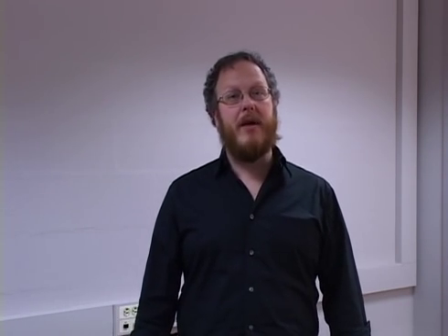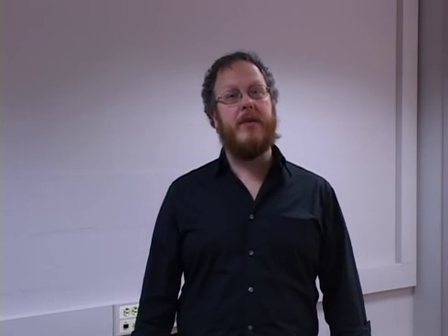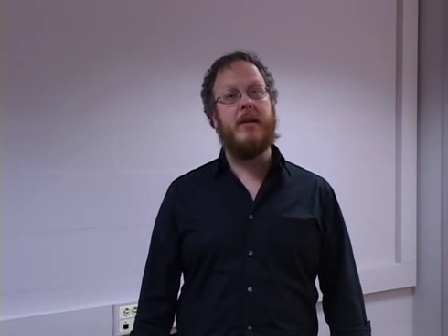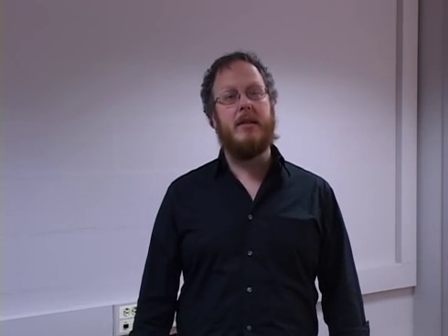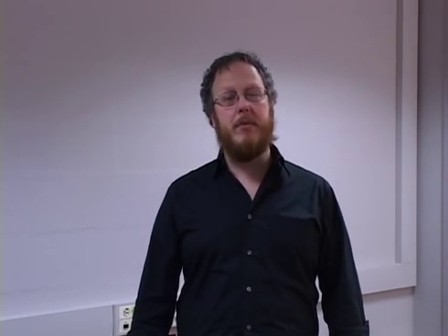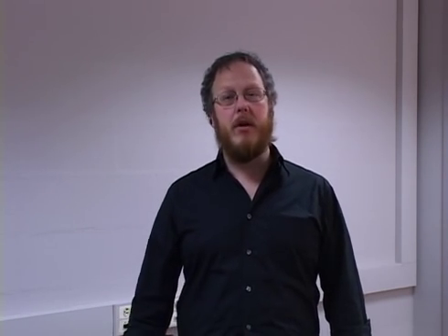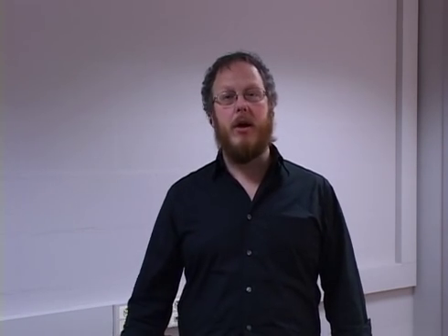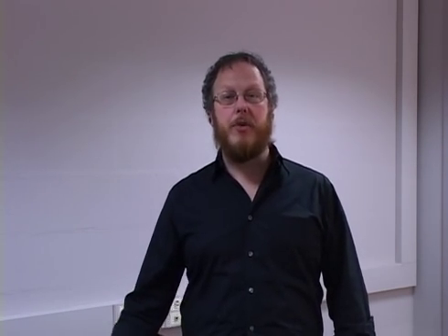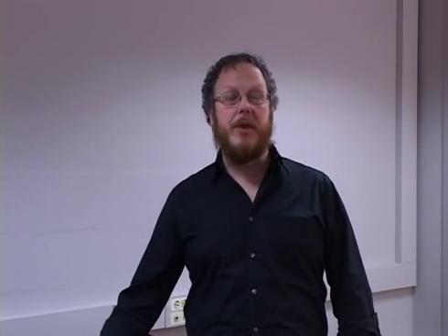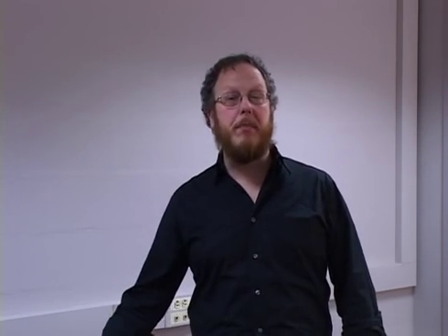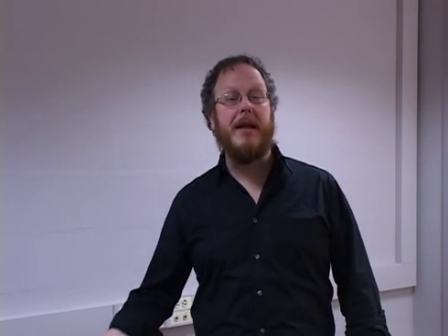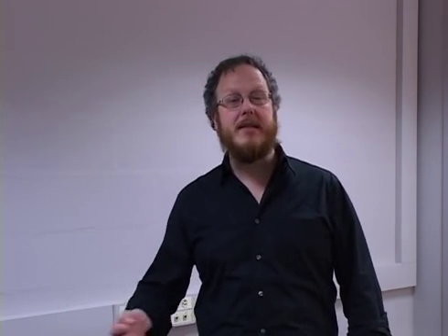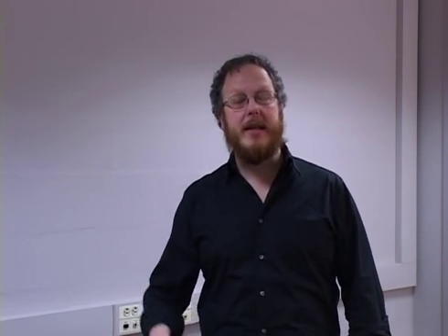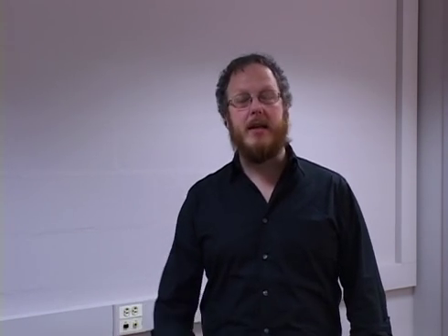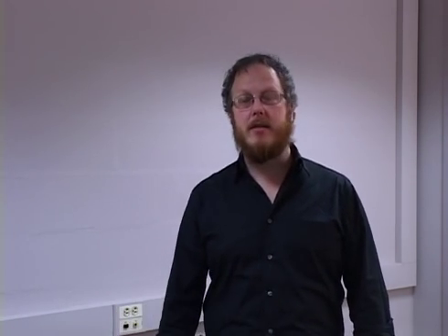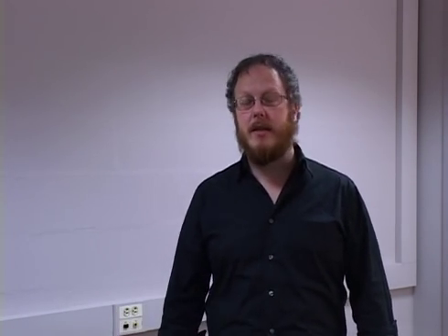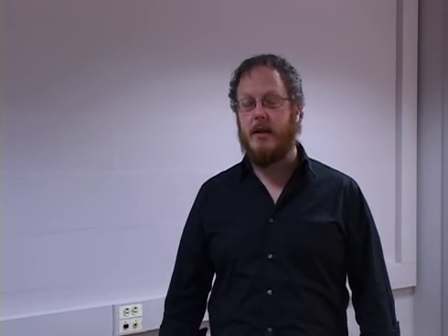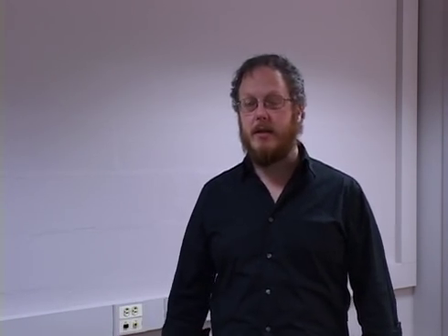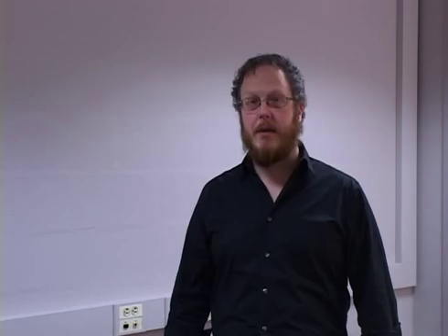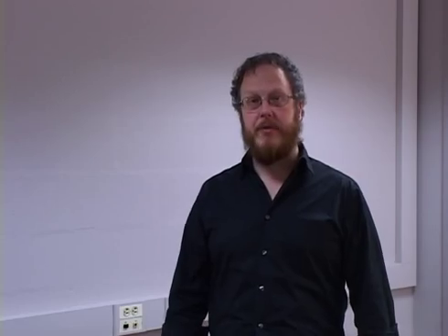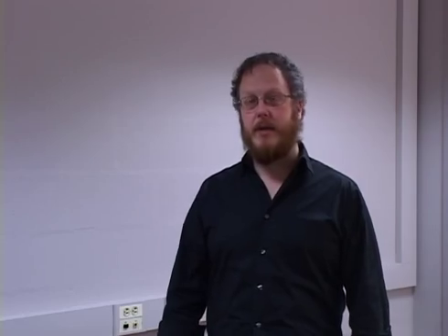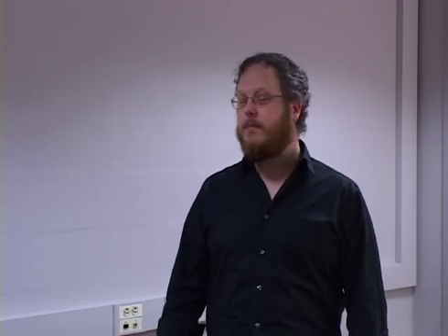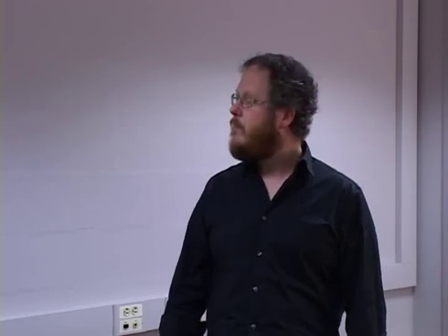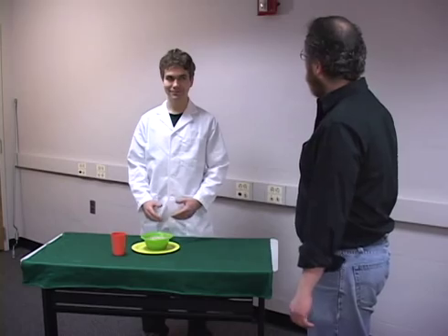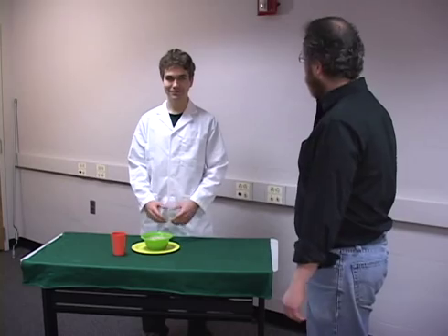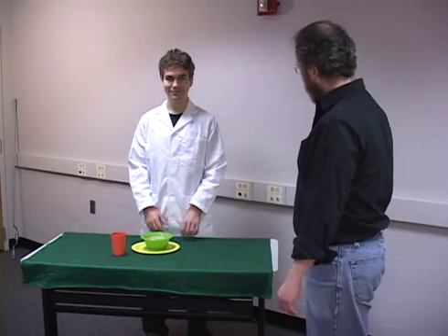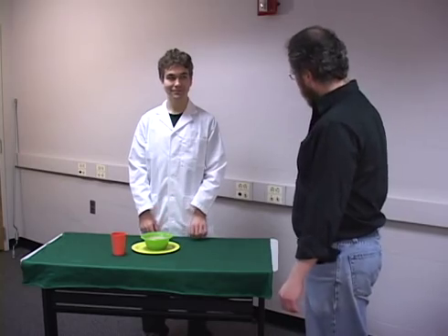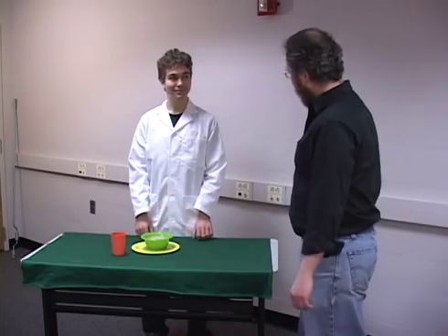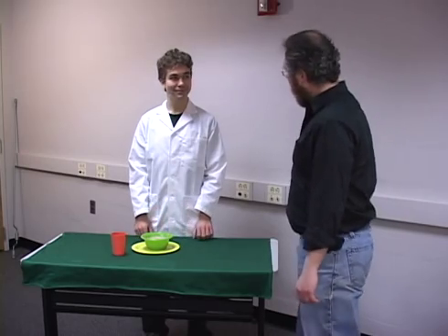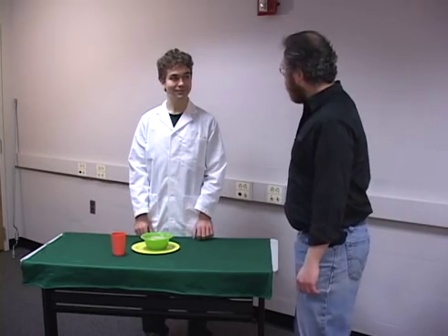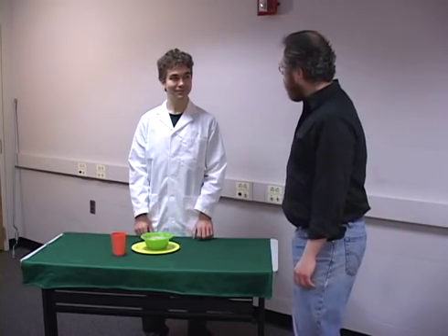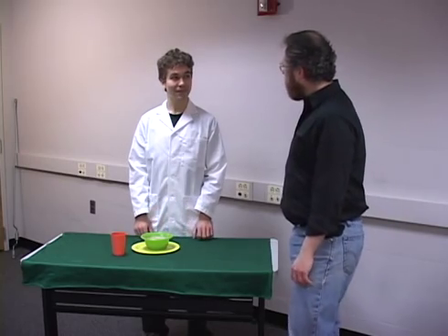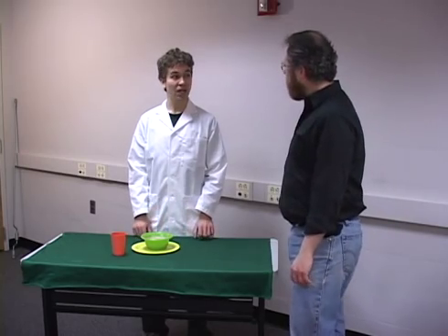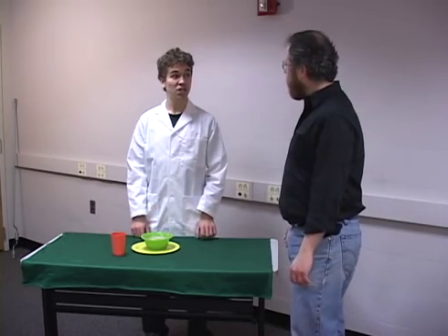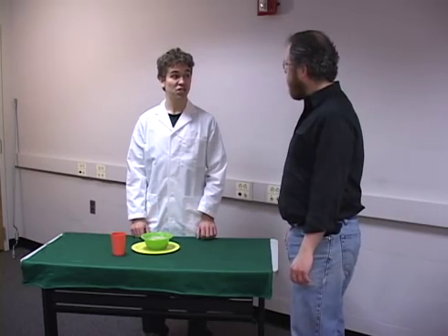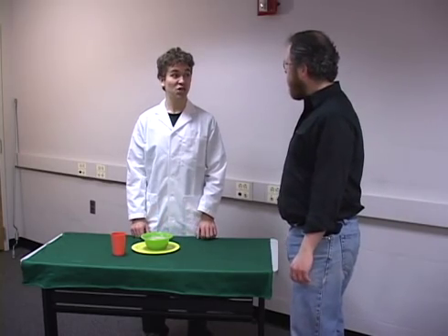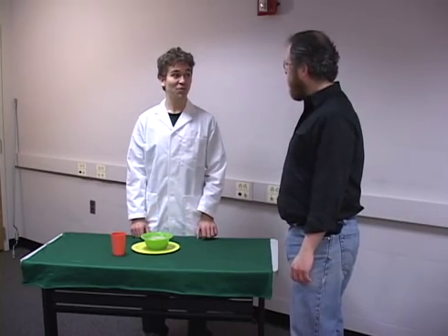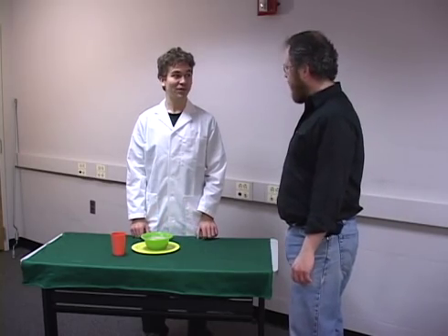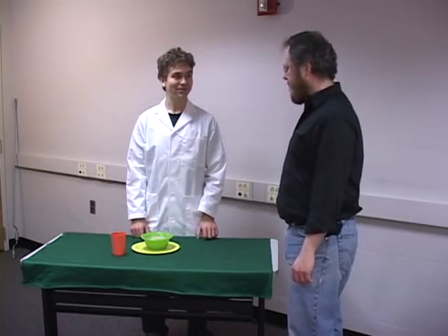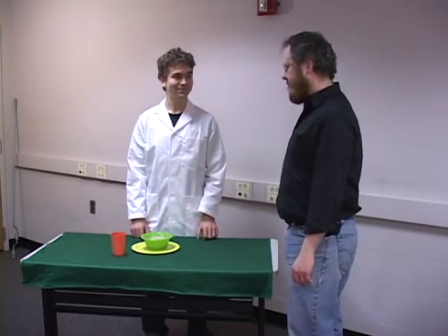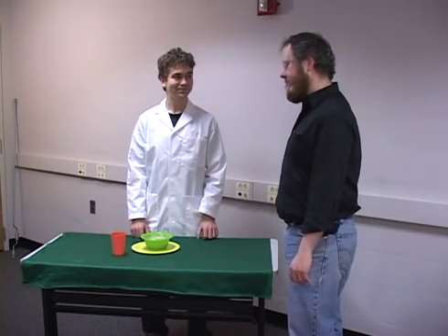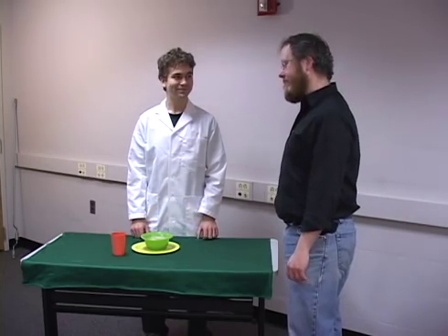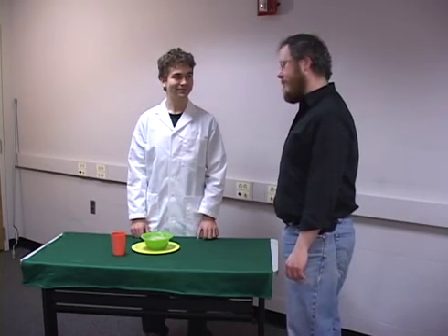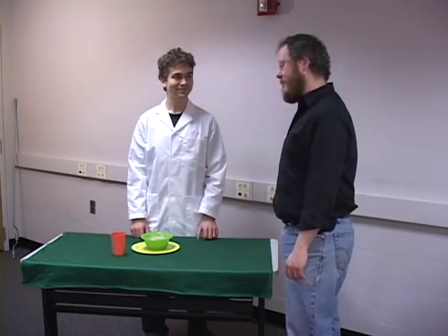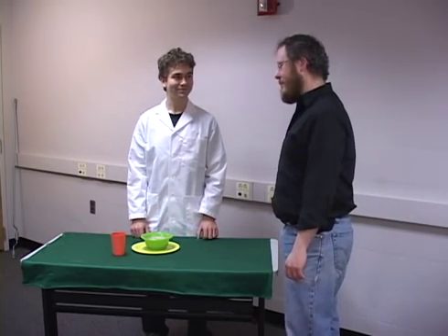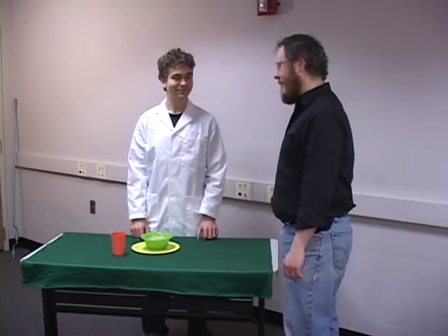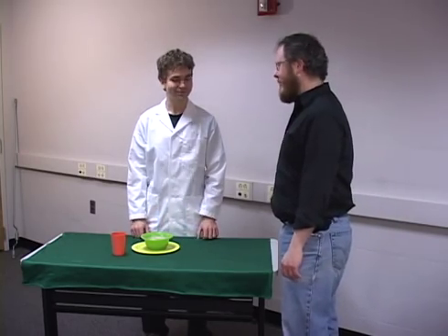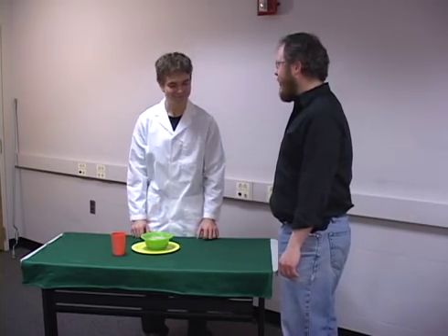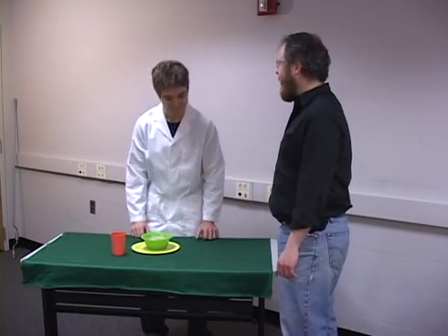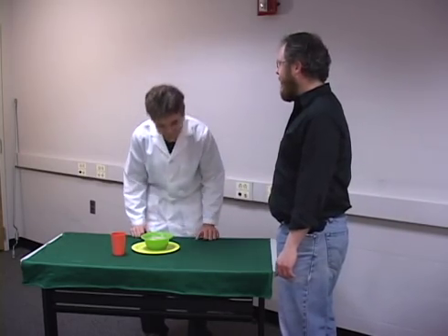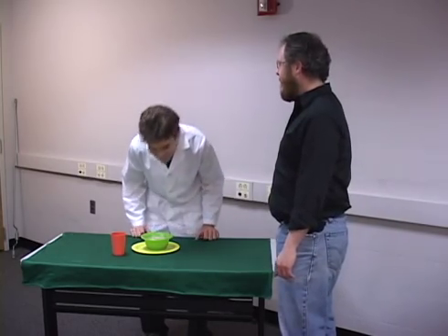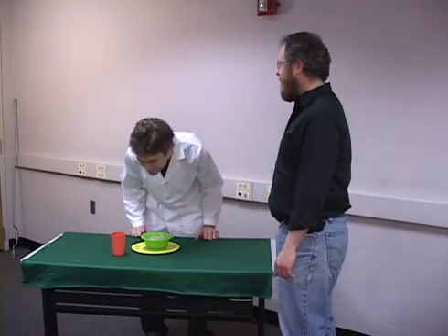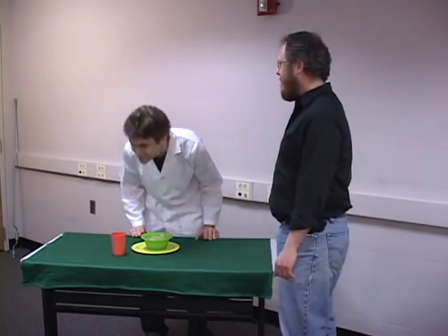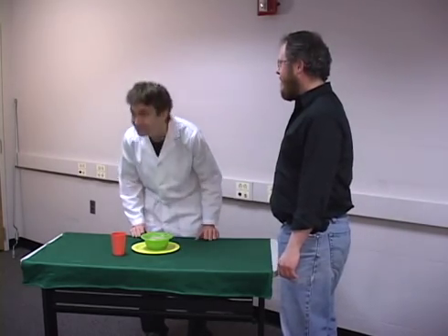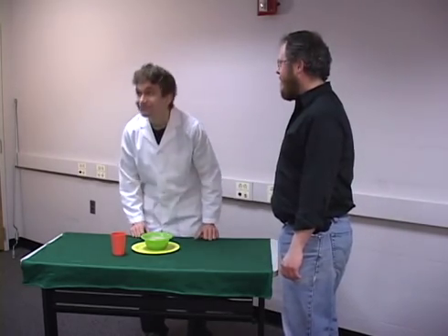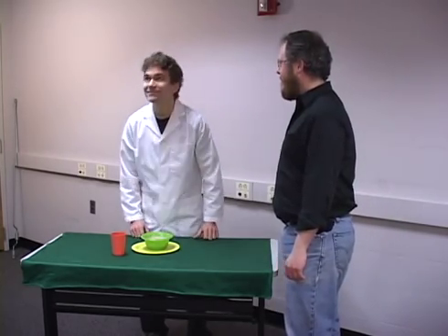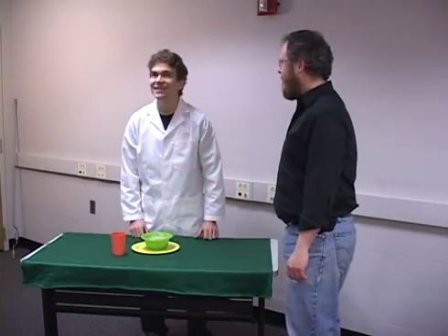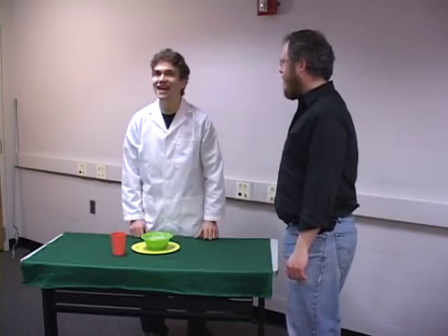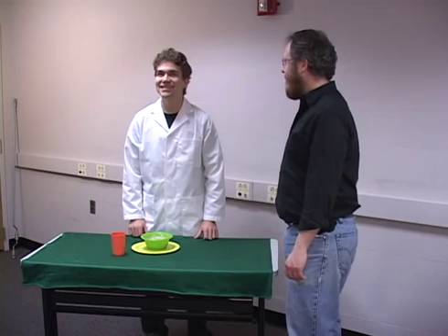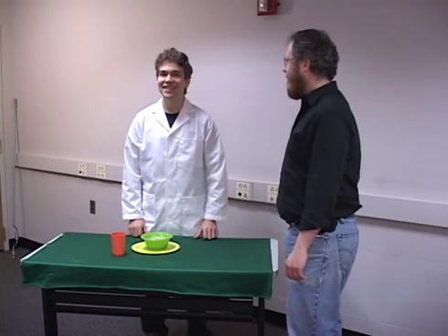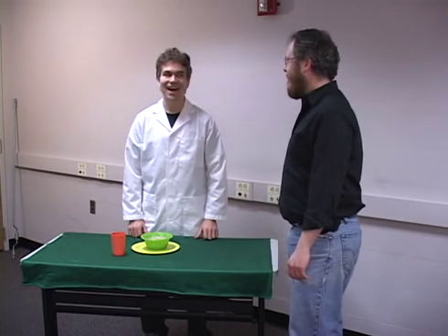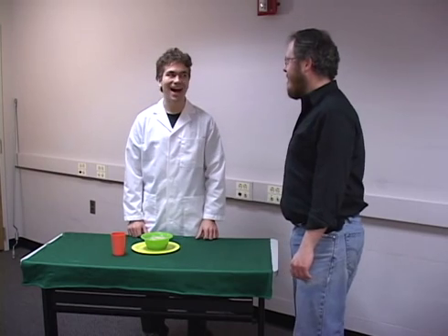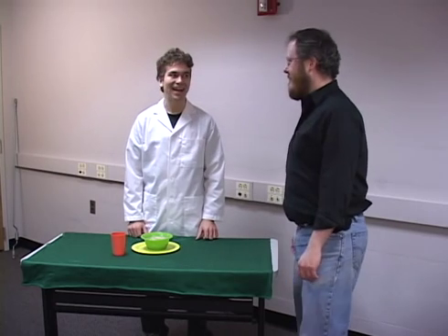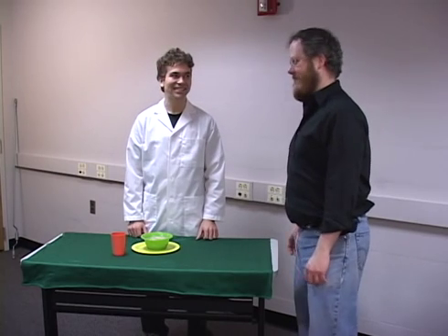we have a tablecloth with a place setting sitting on top of it. So what's for lunch? Soup! Smells good. Nice and hot.